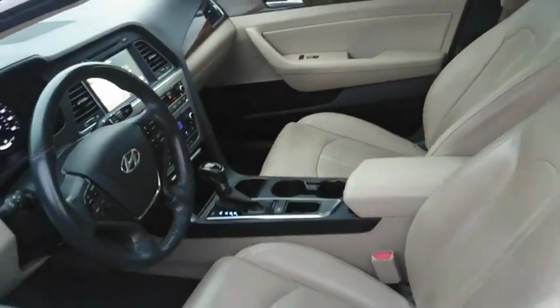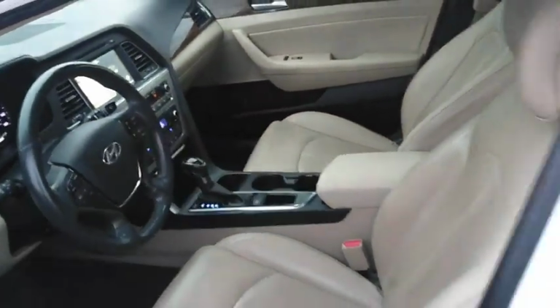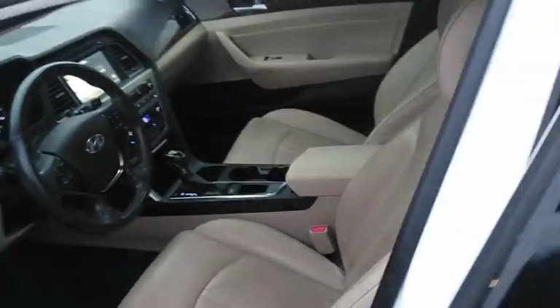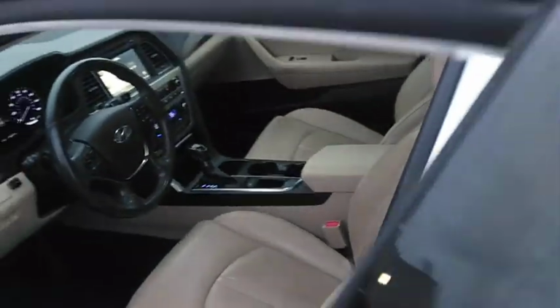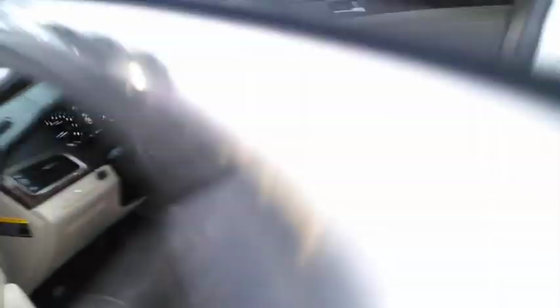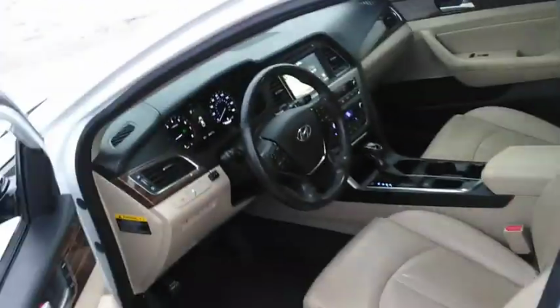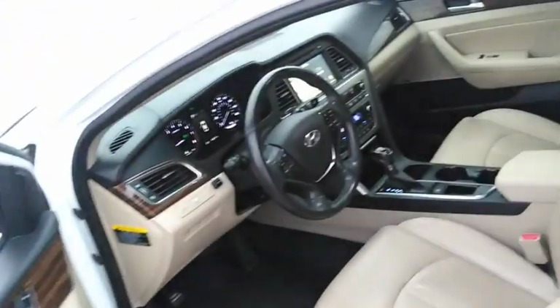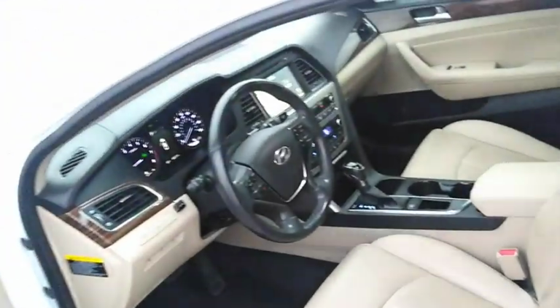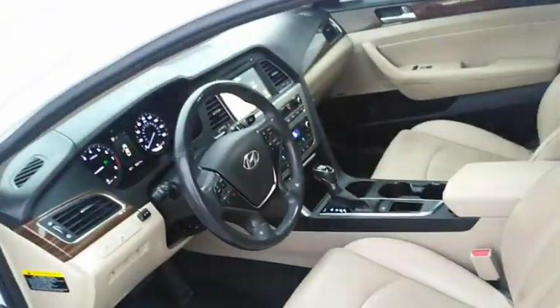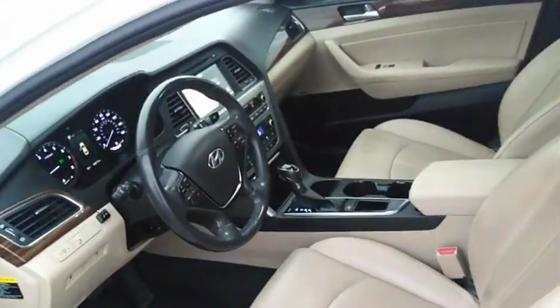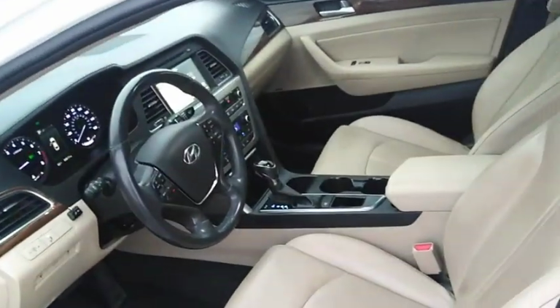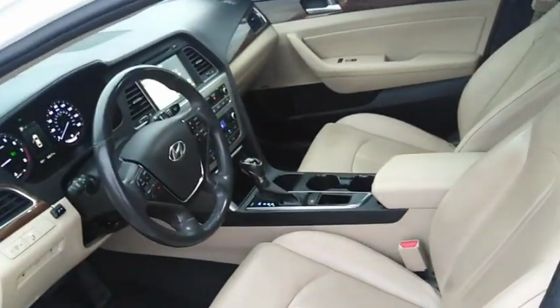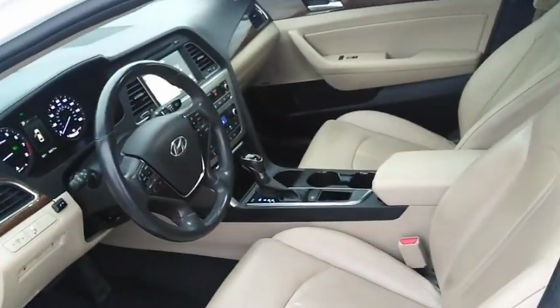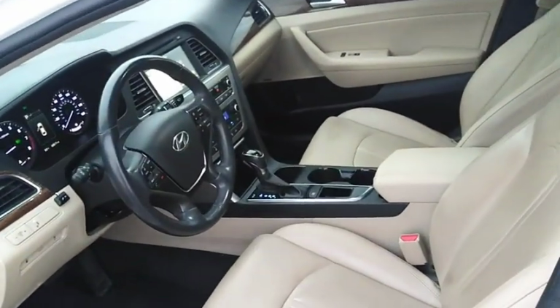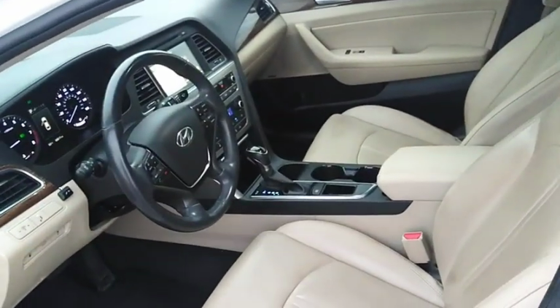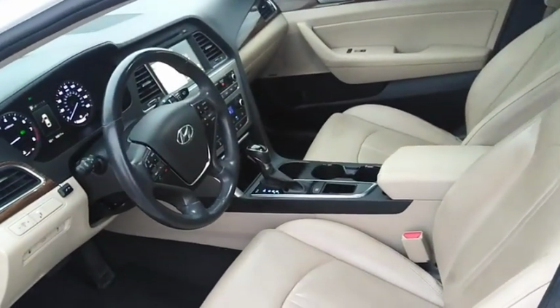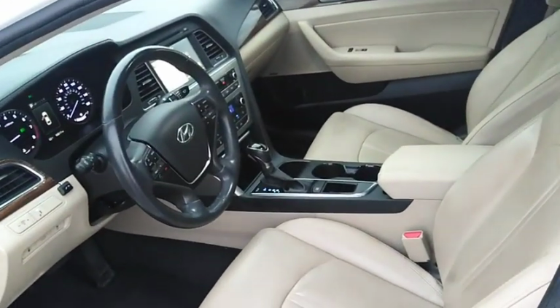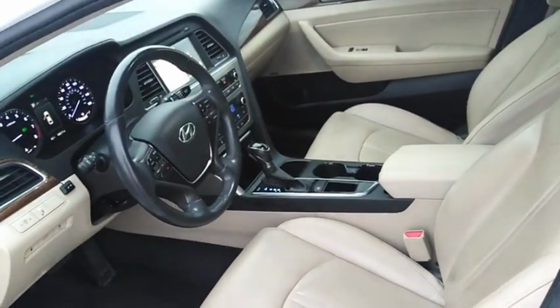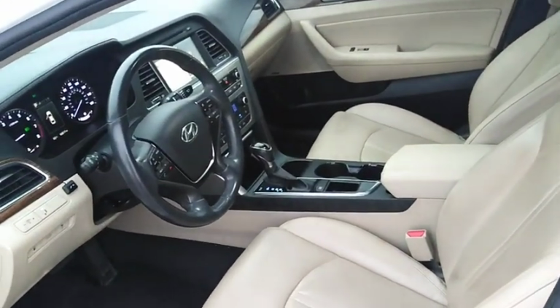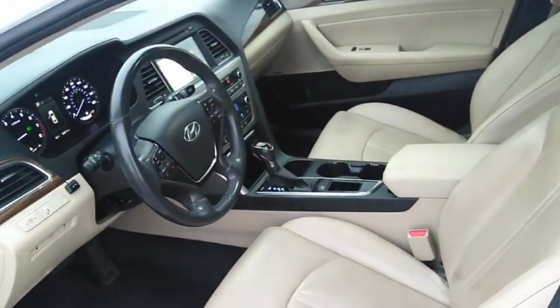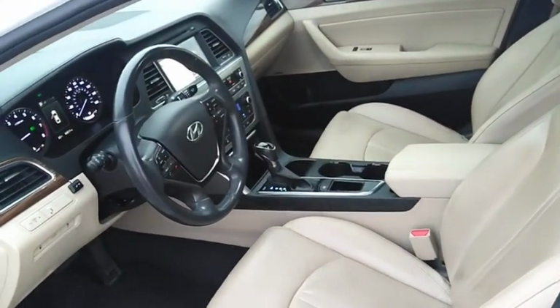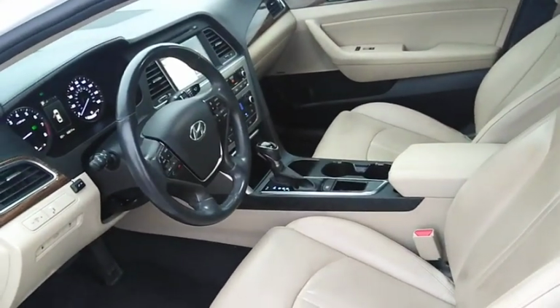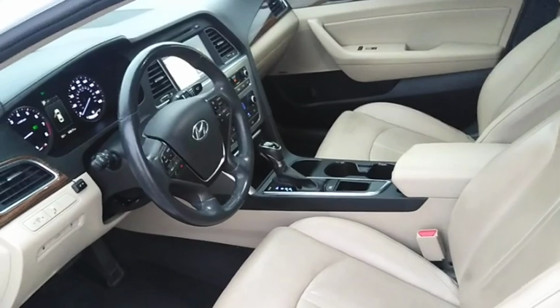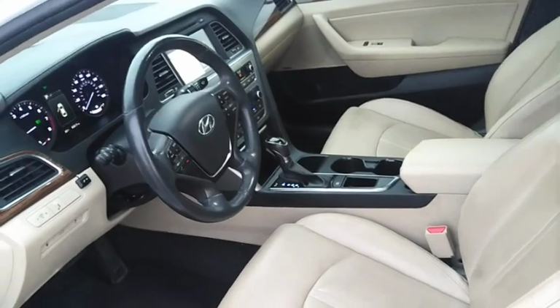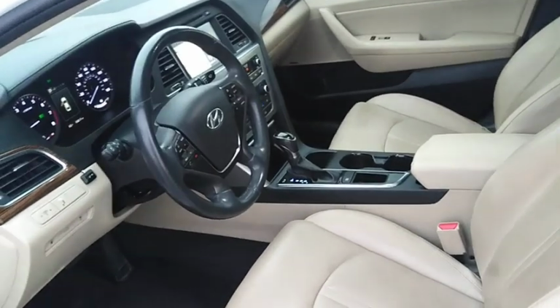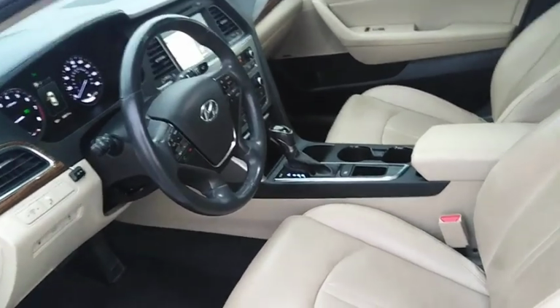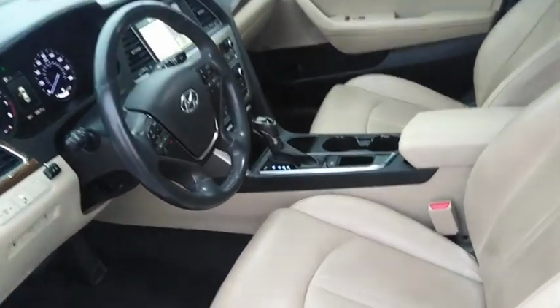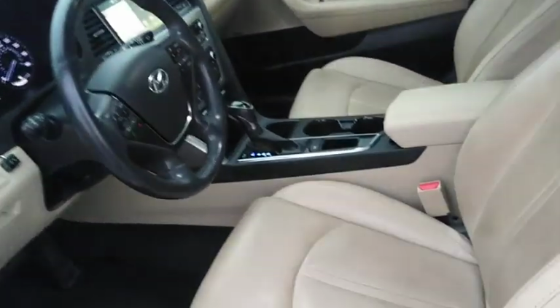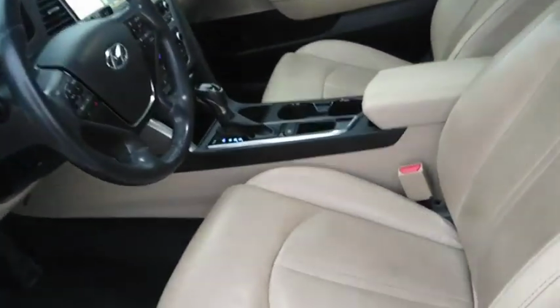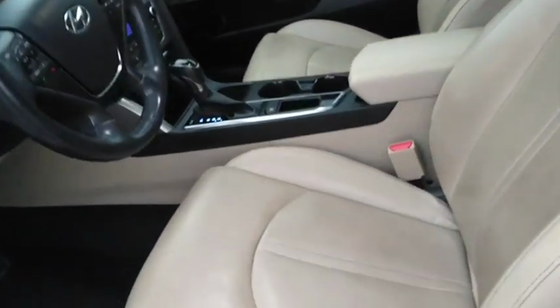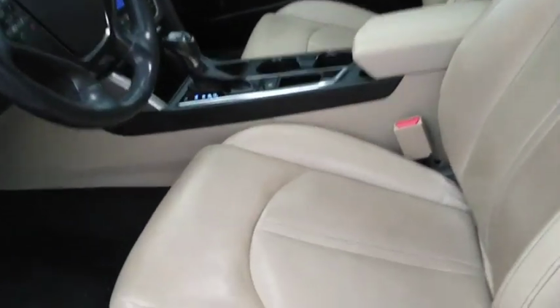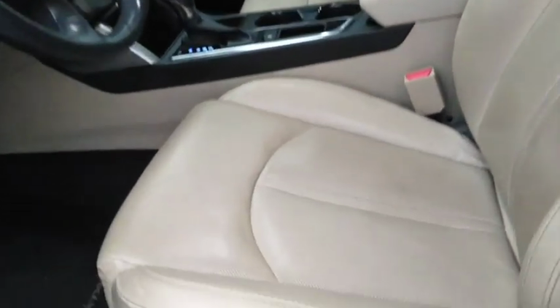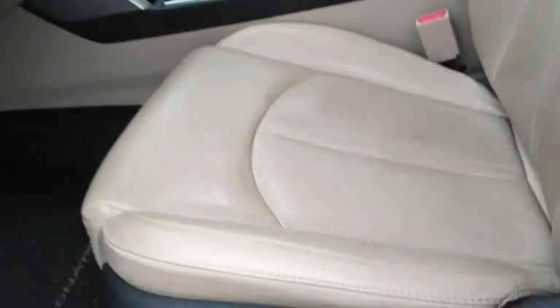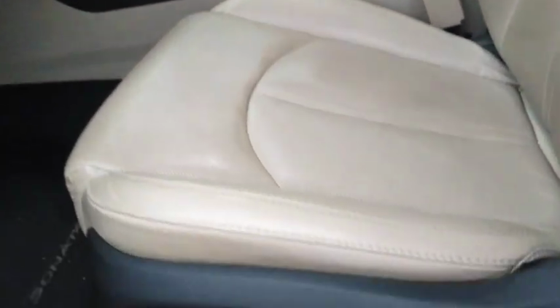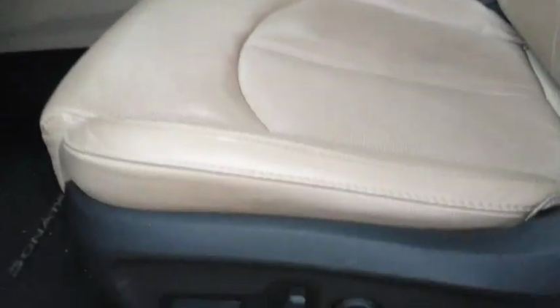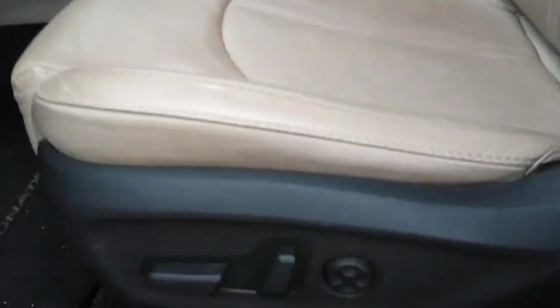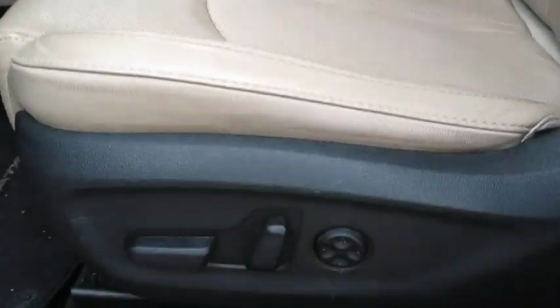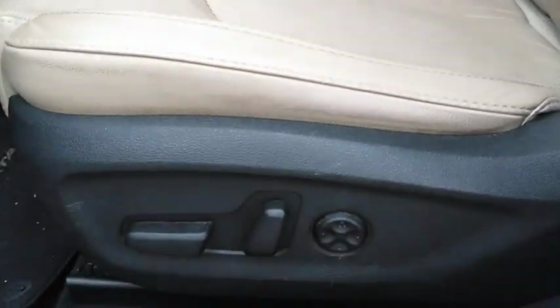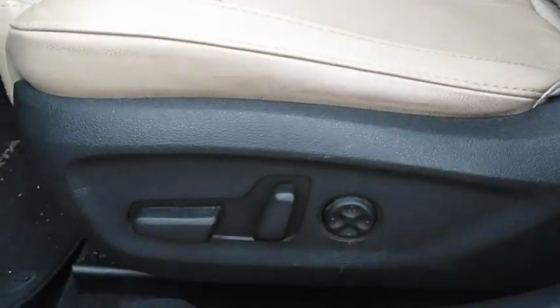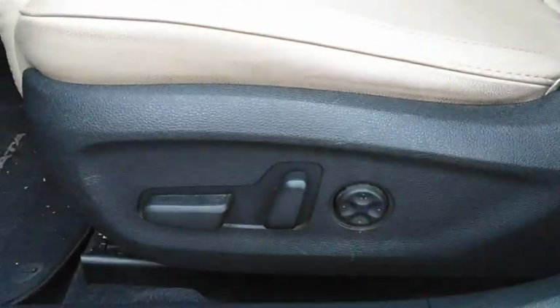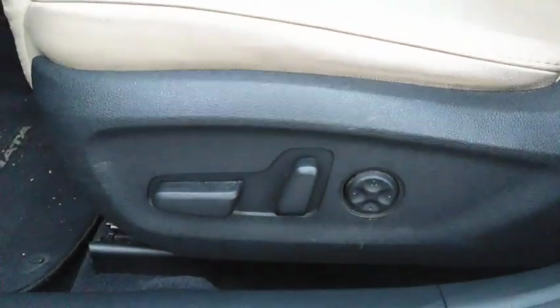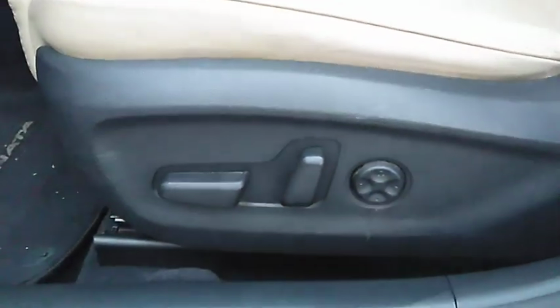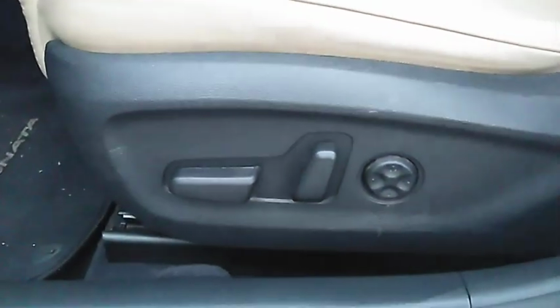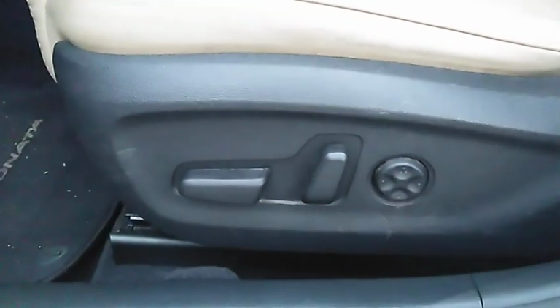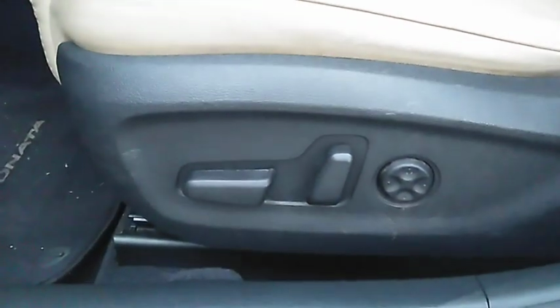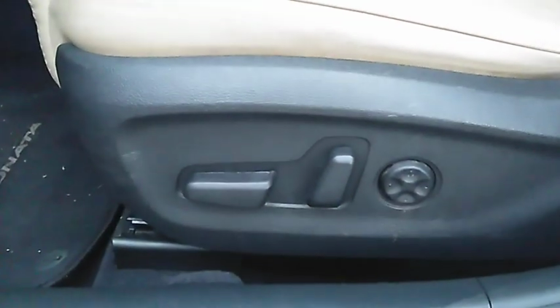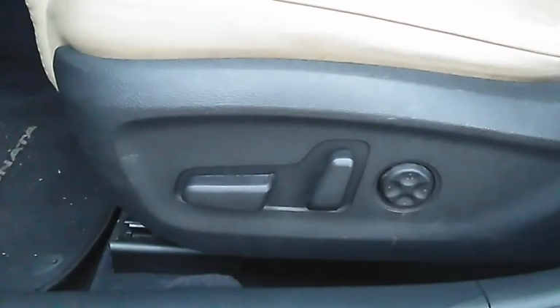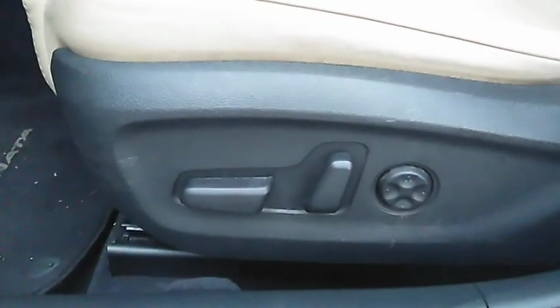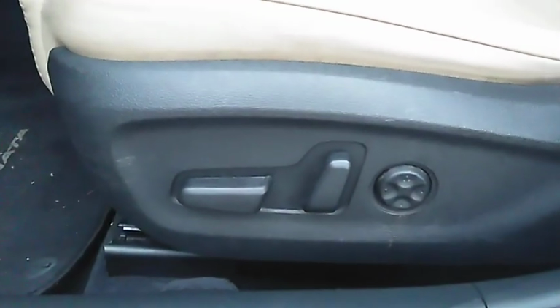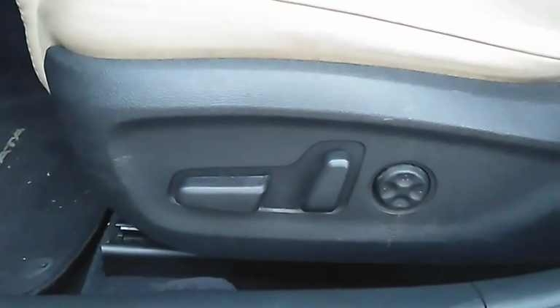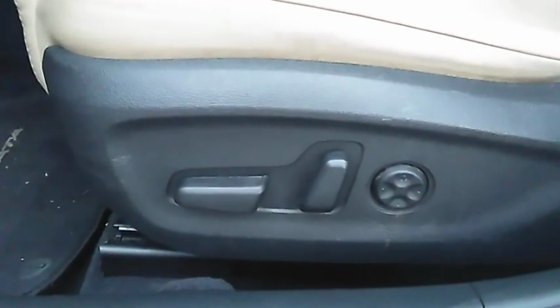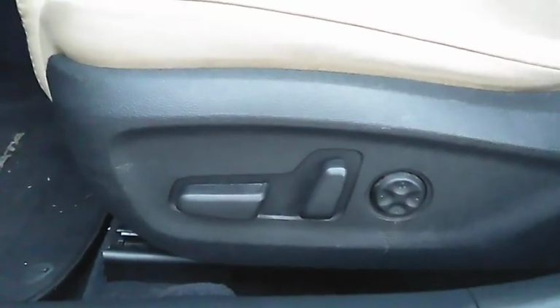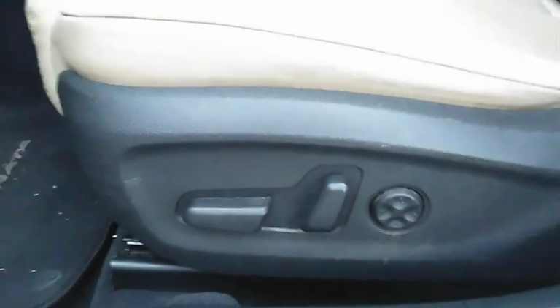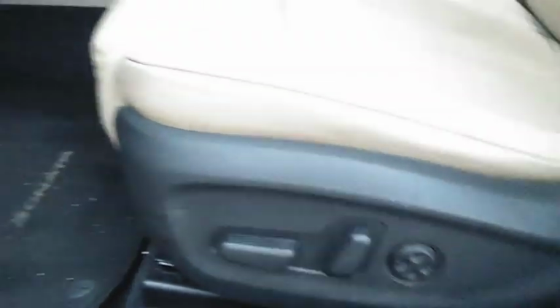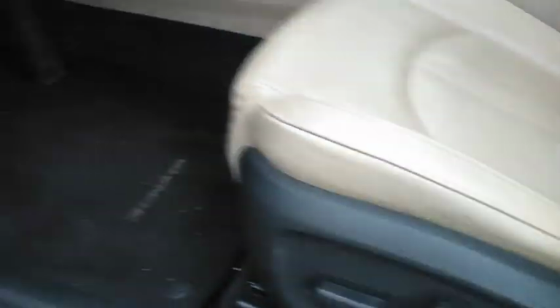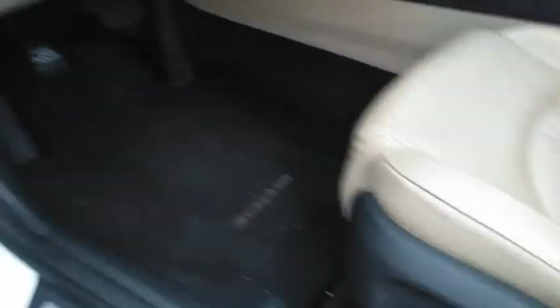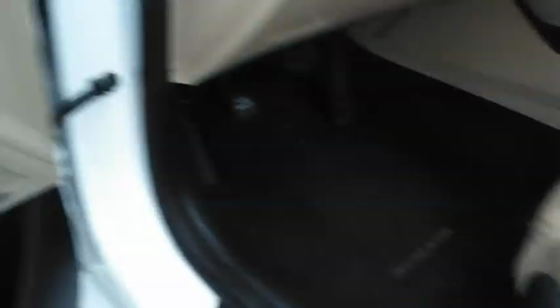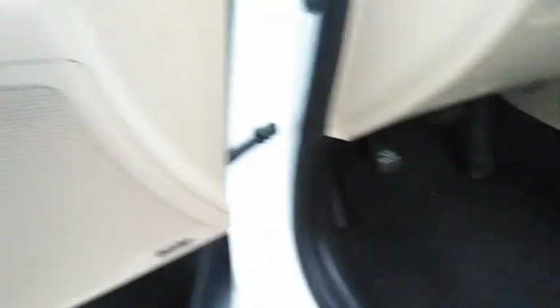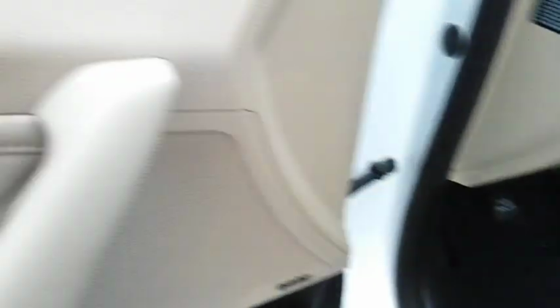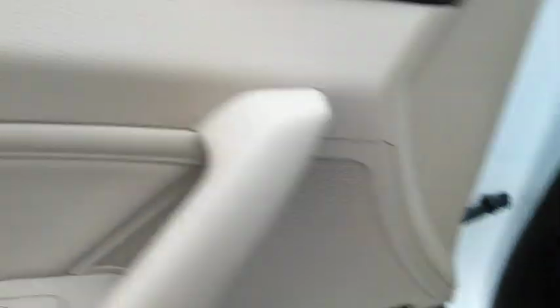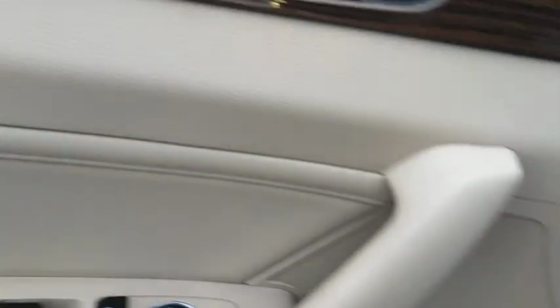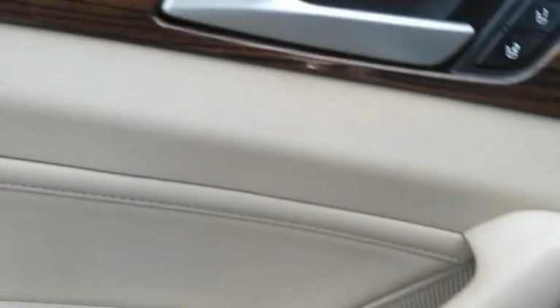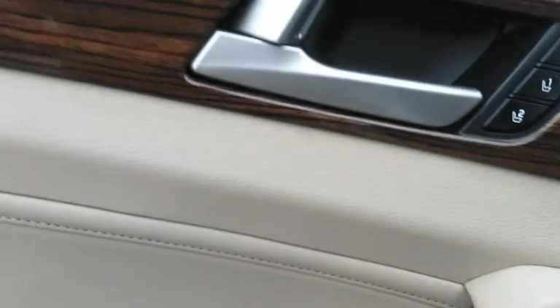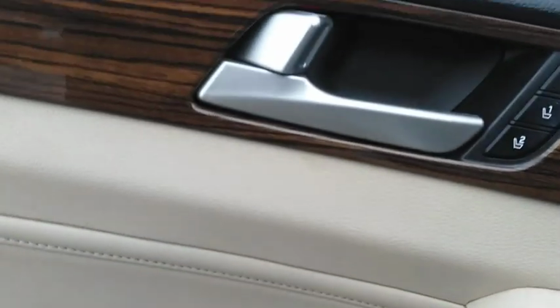Don't forget the exterior corrosion protection — a 14-step roto-dip system that provides unmatched protection for your Sonata.